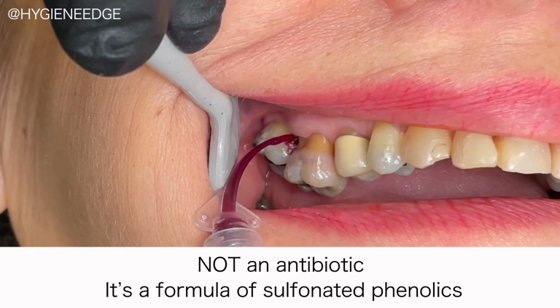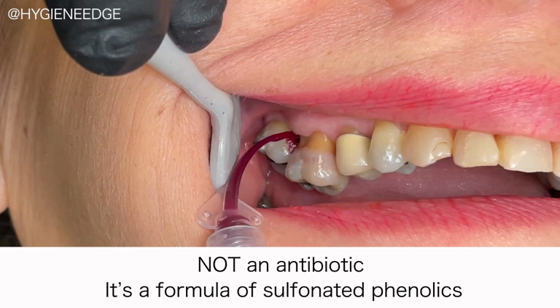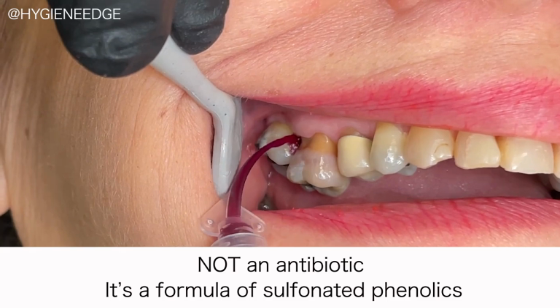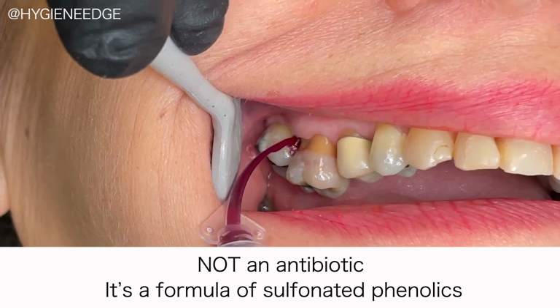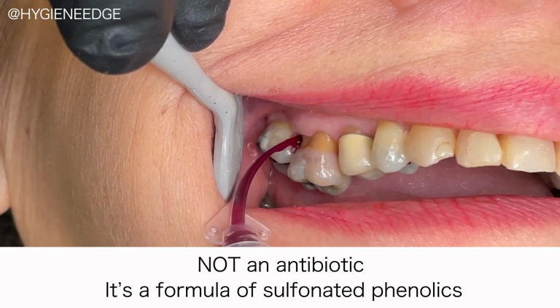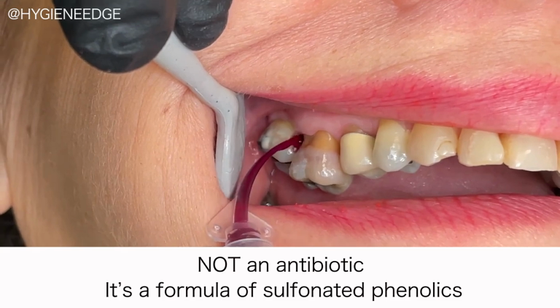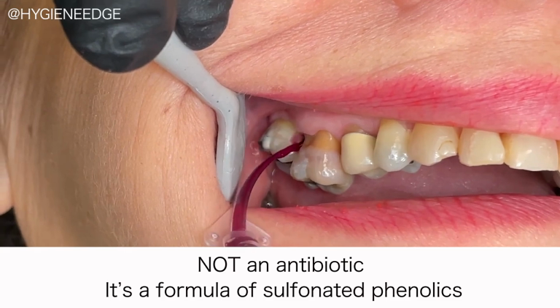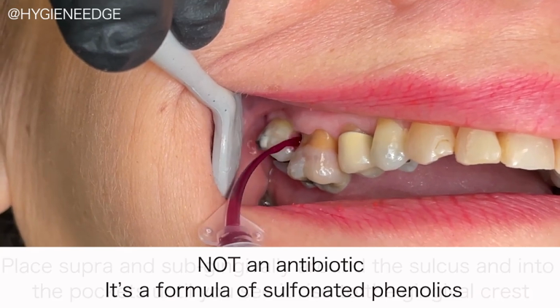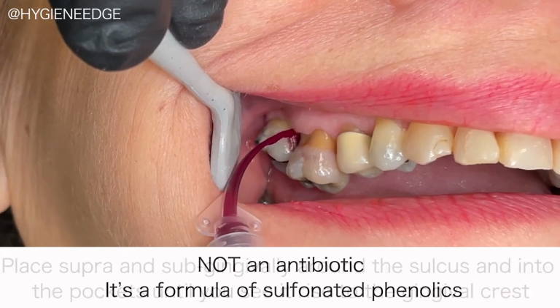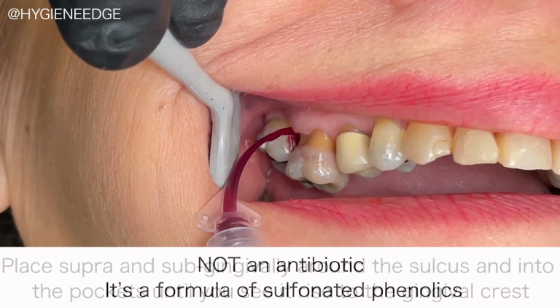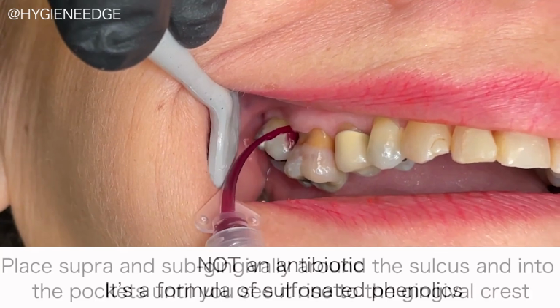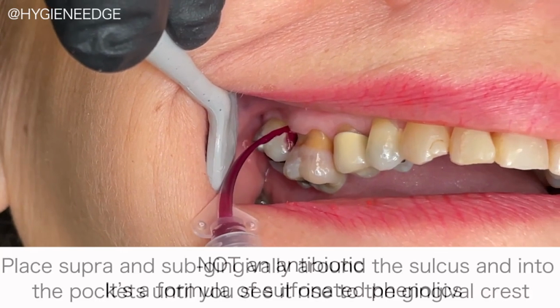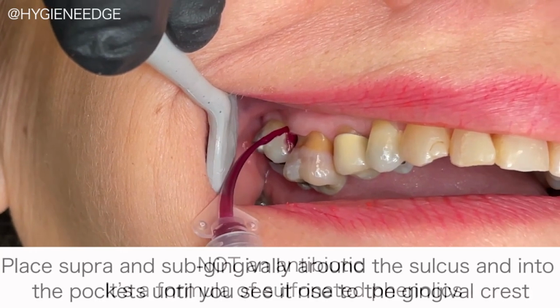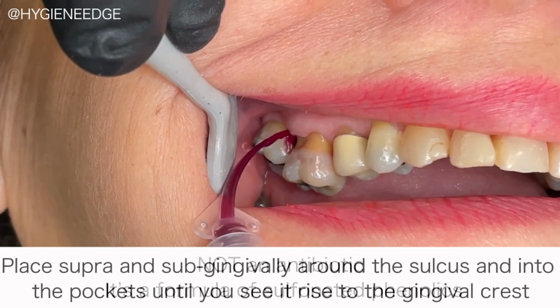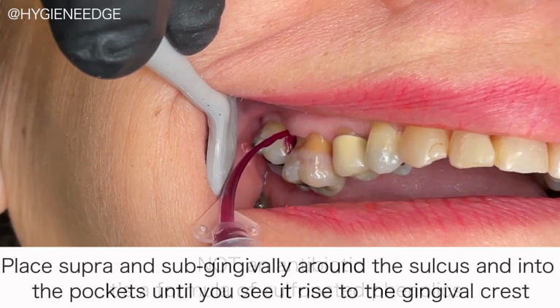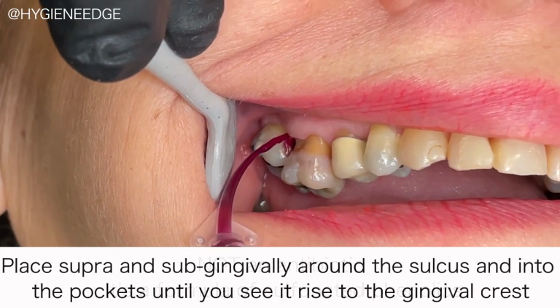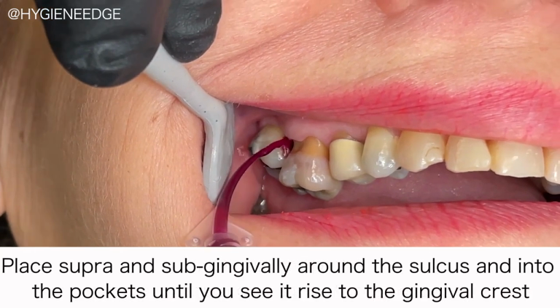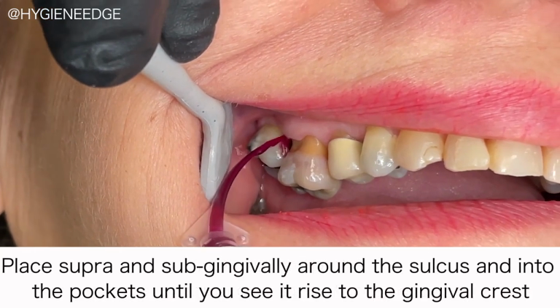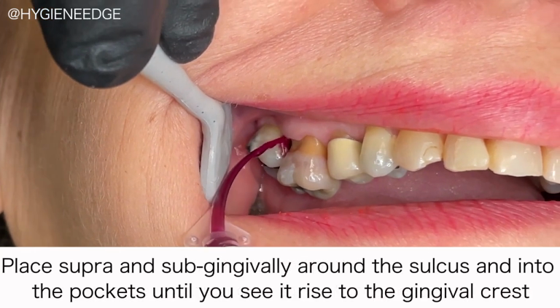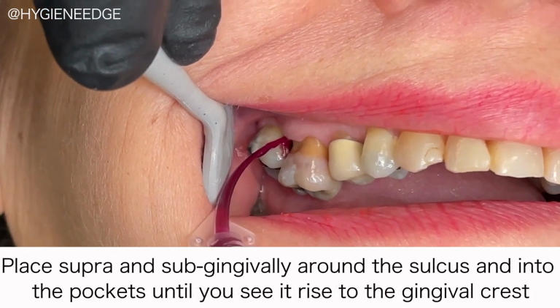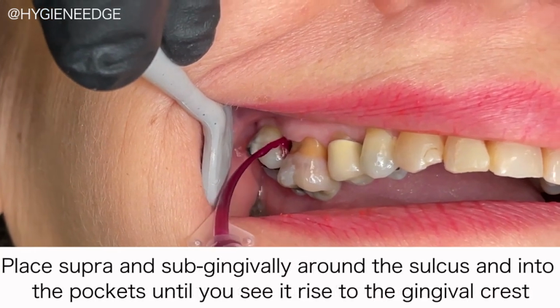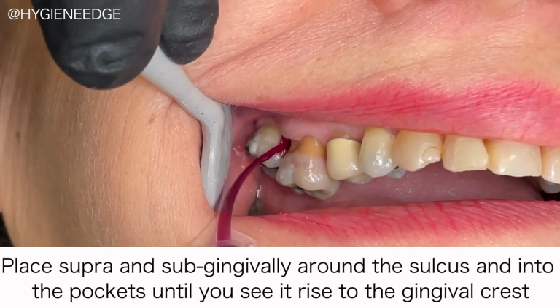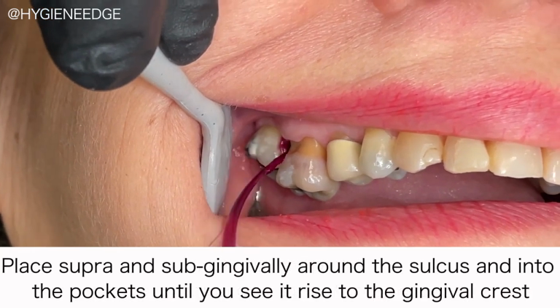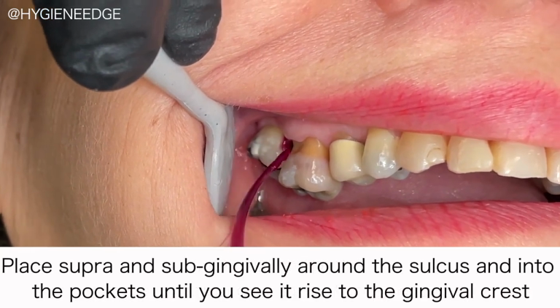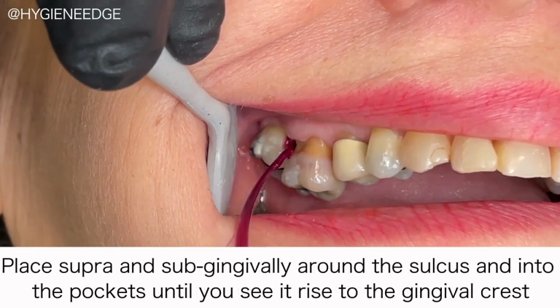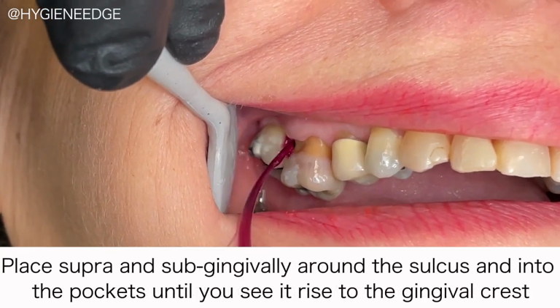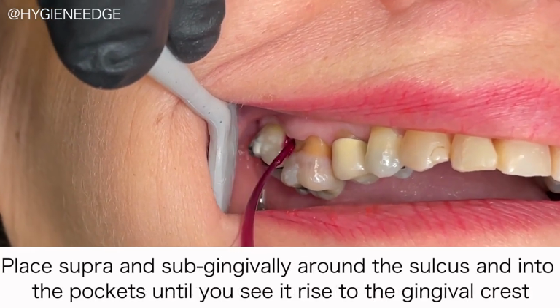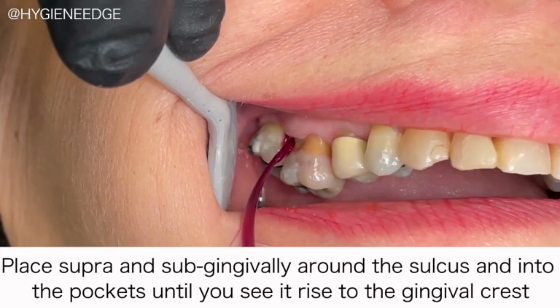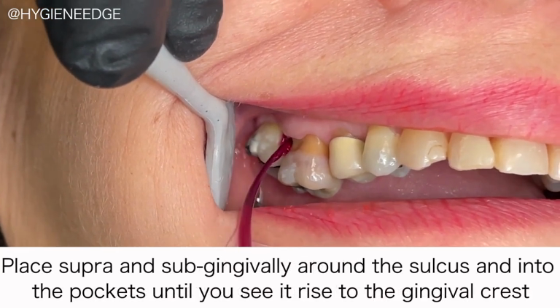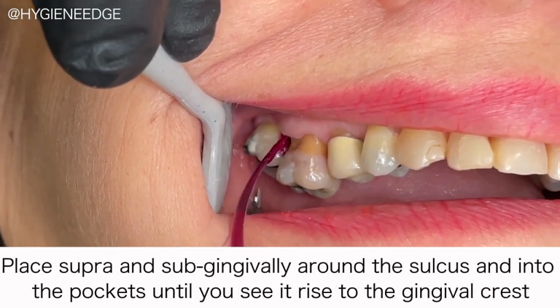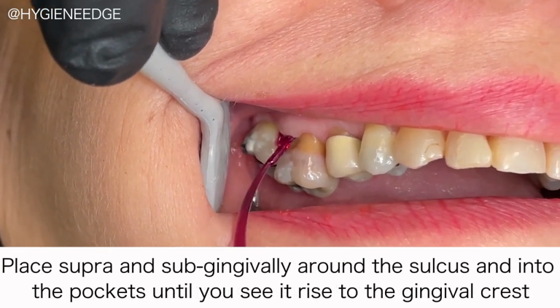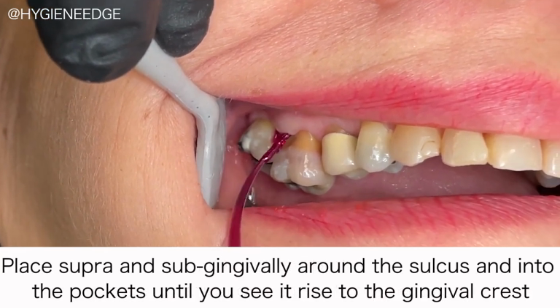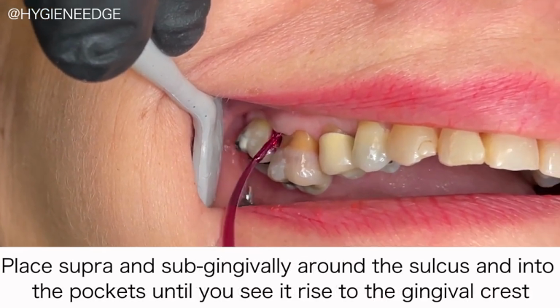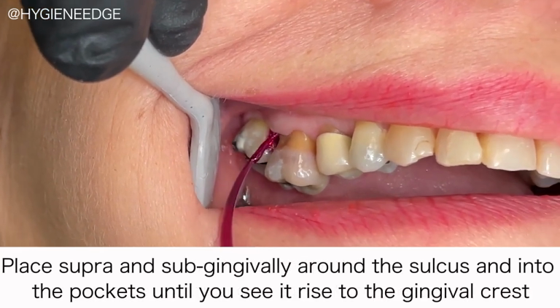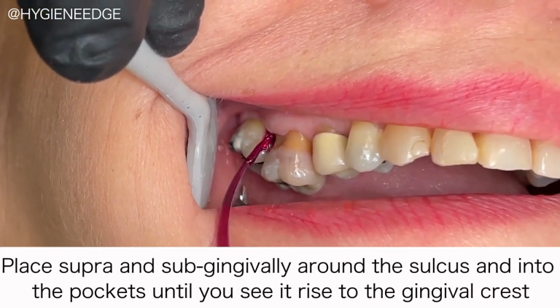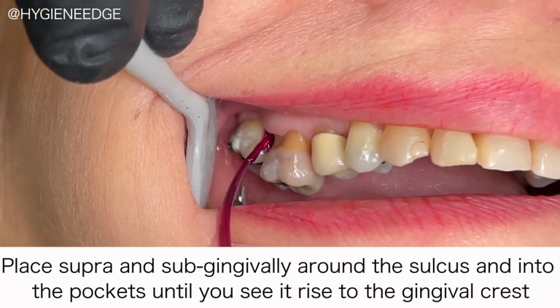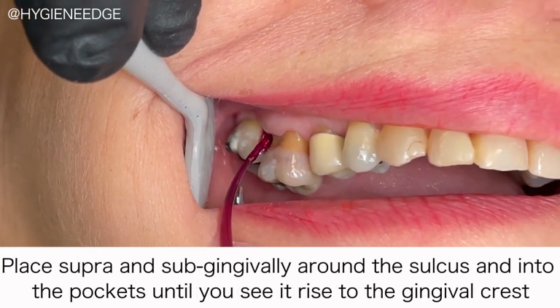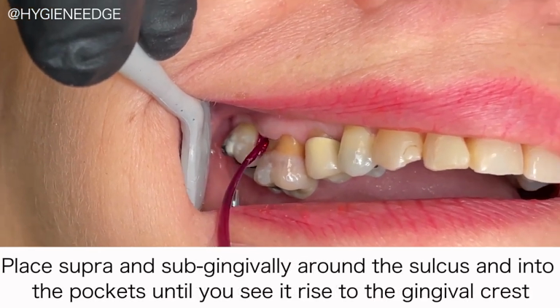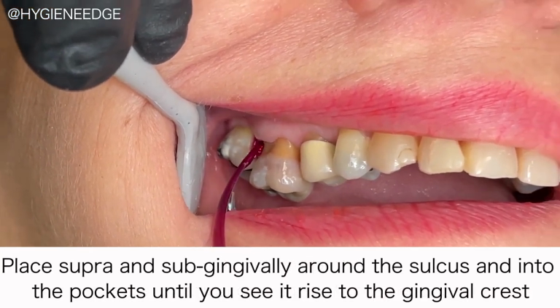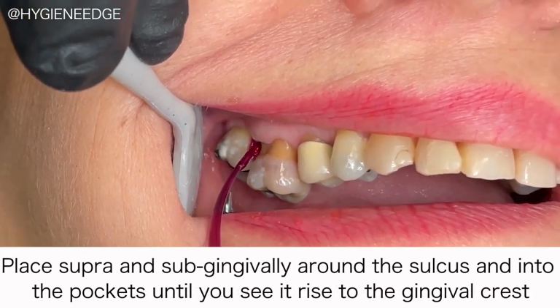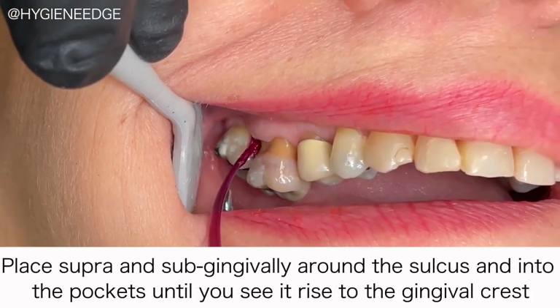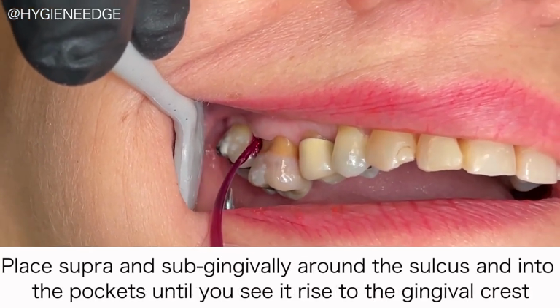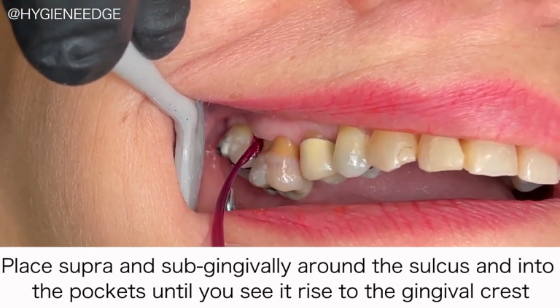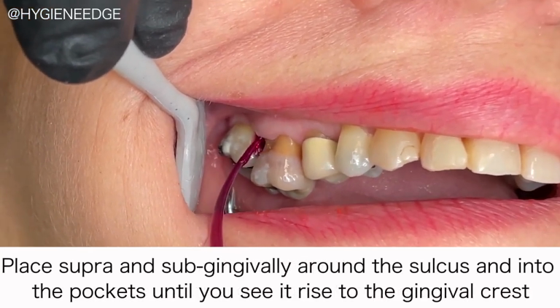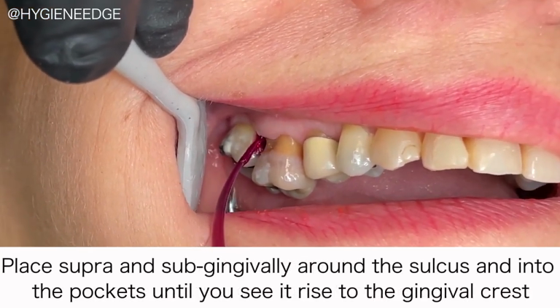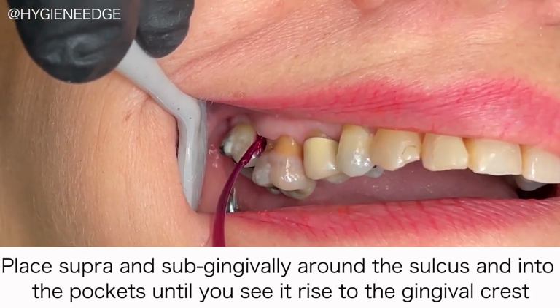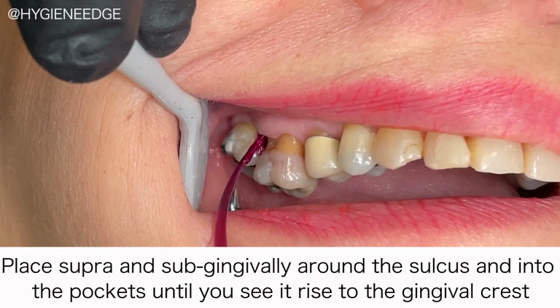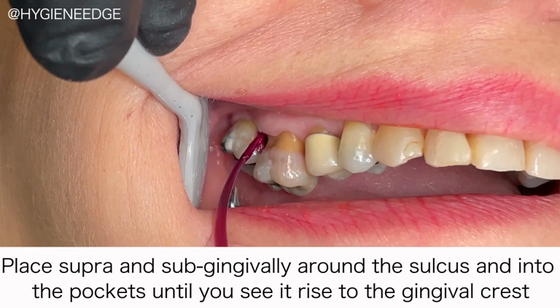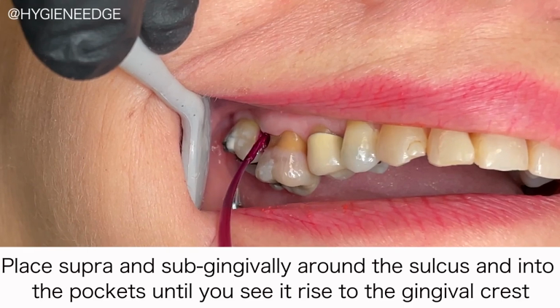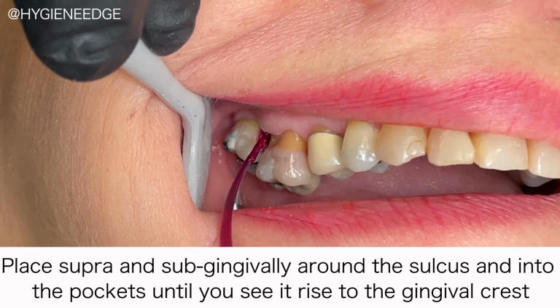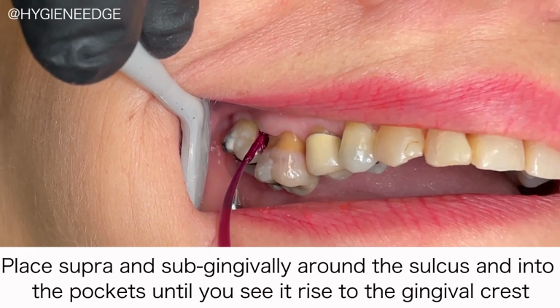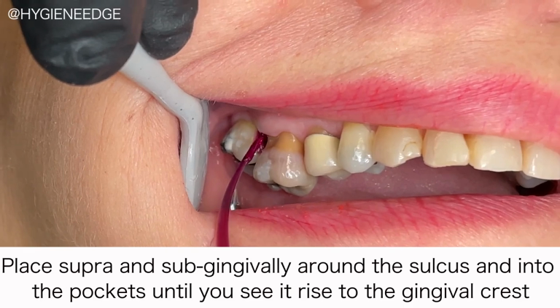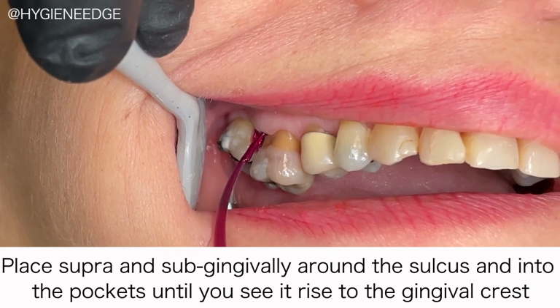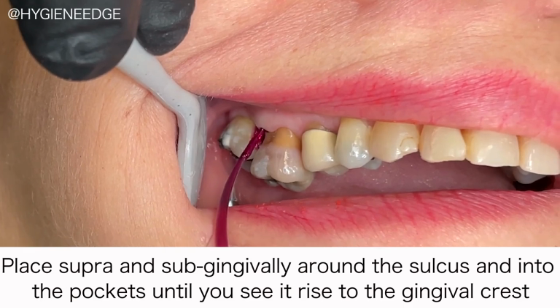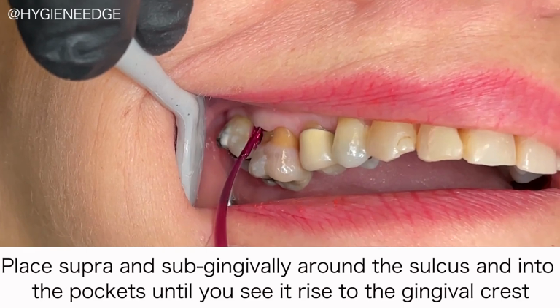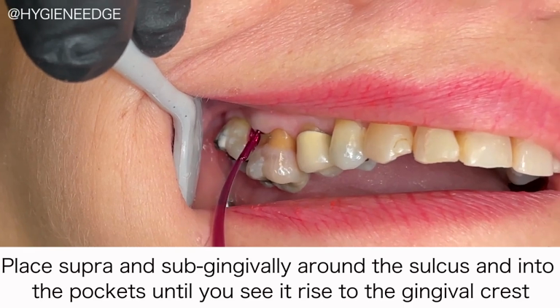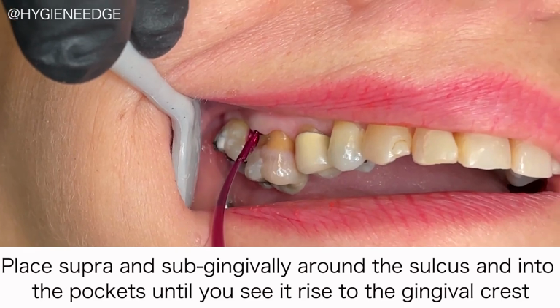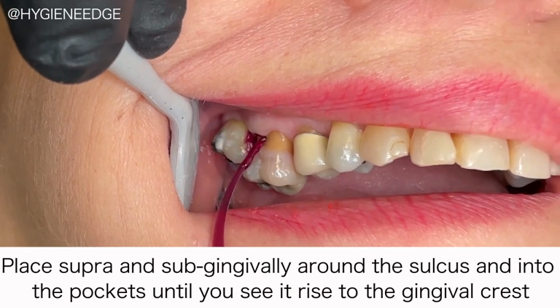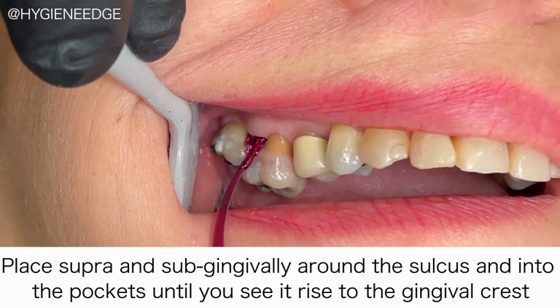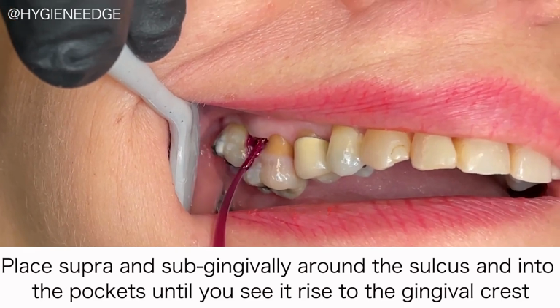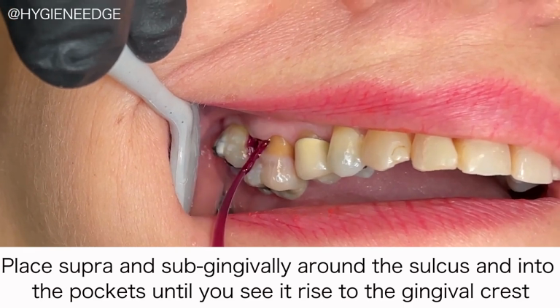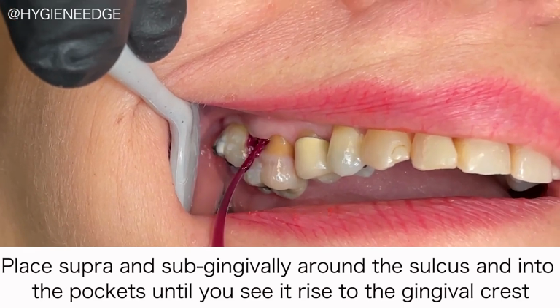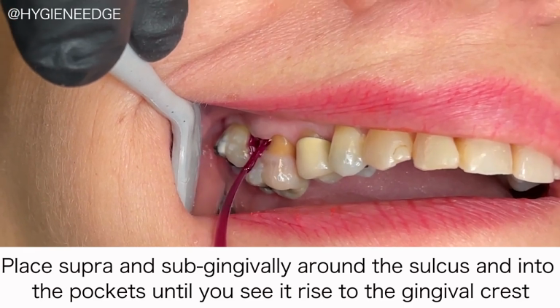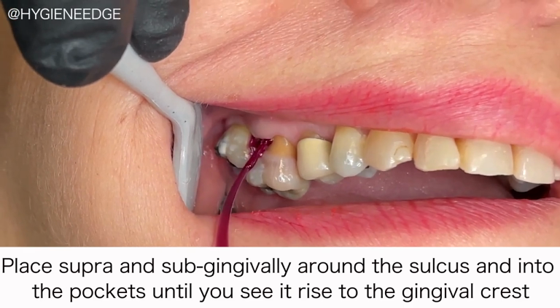Then you're going to place Hybenex supra and subgingivally around the sulcus and into the pockets until you see it rise to the gingival crest.